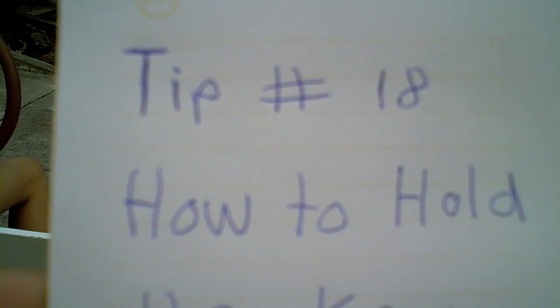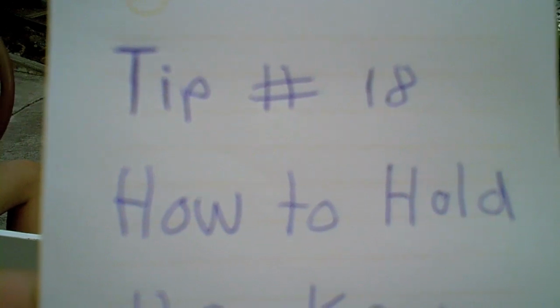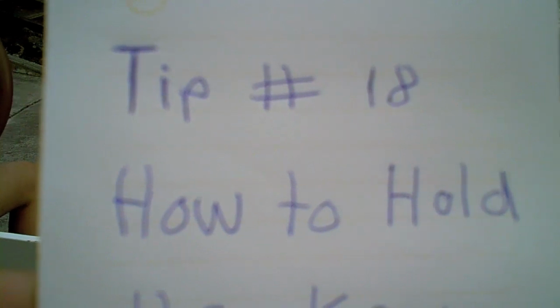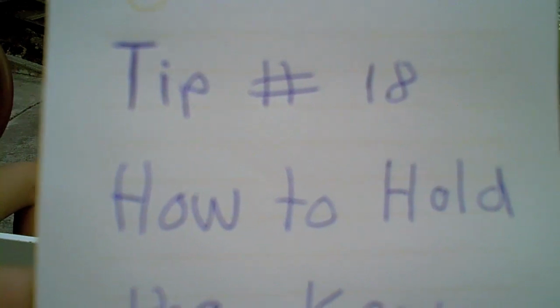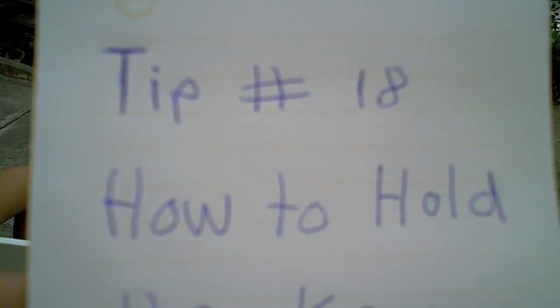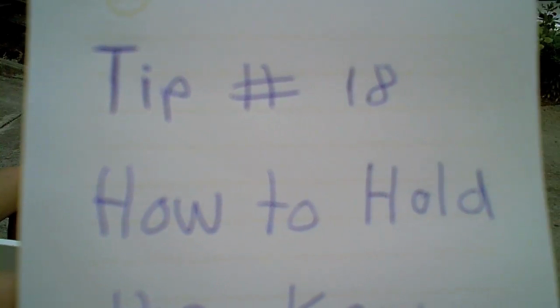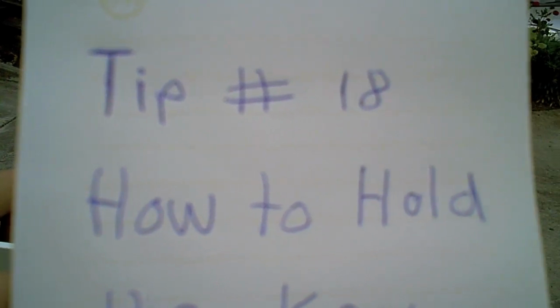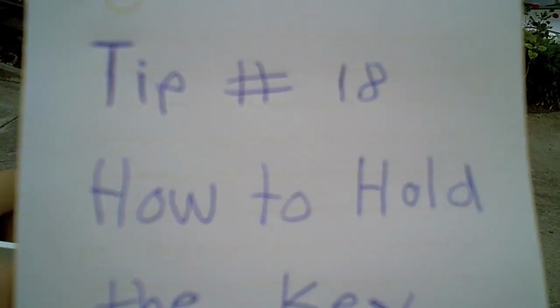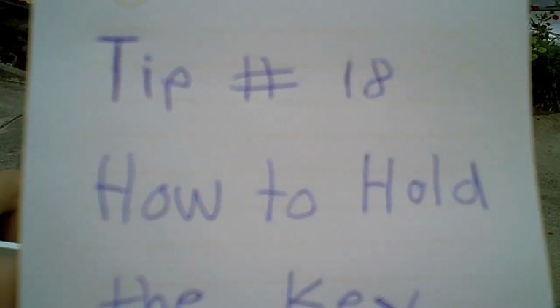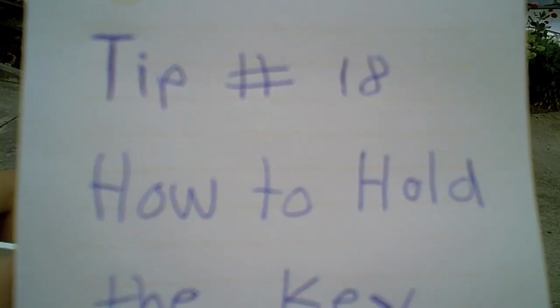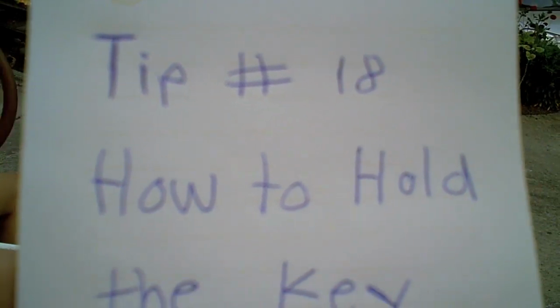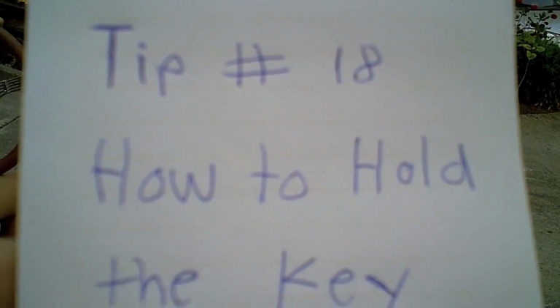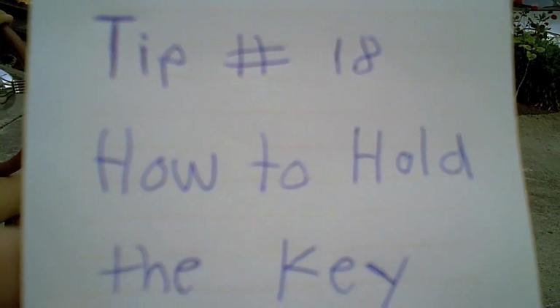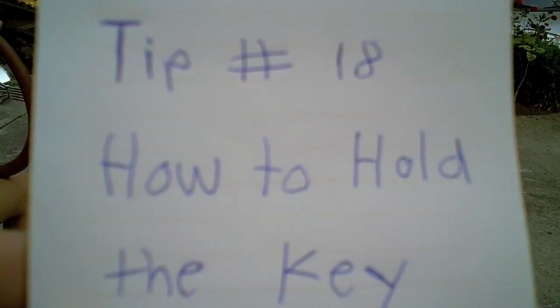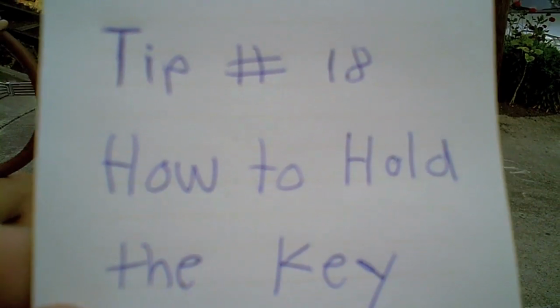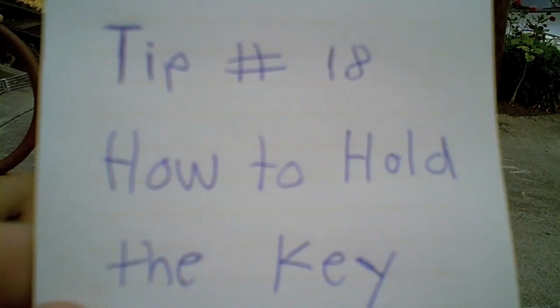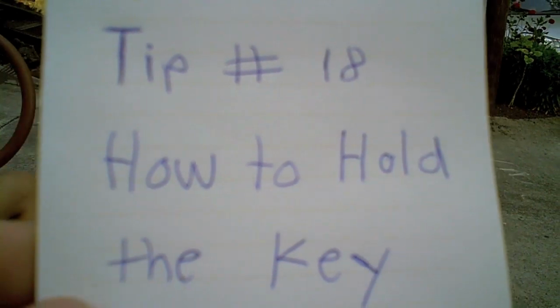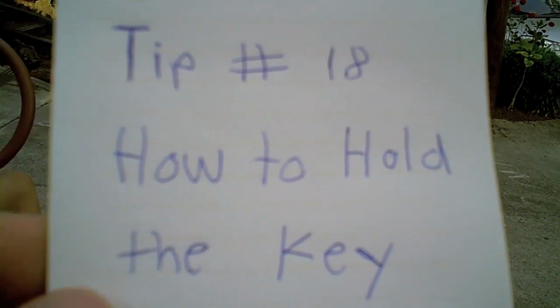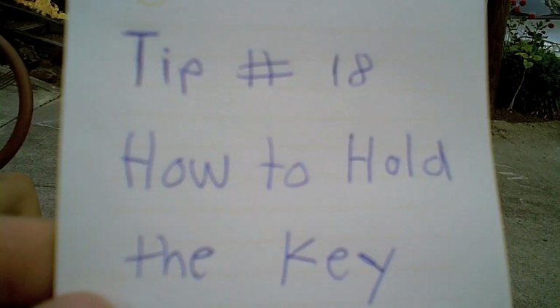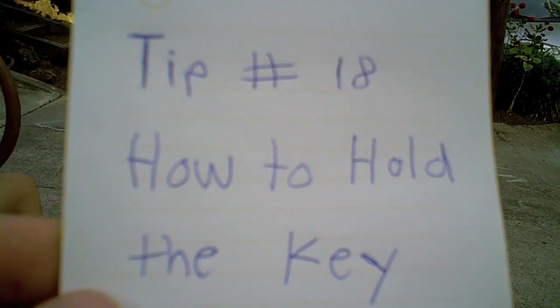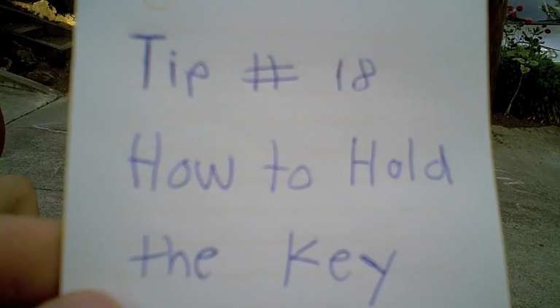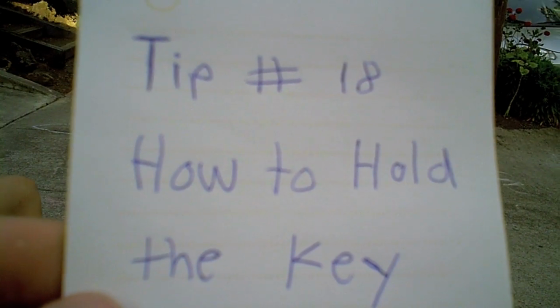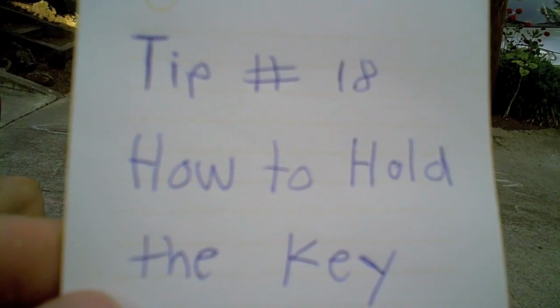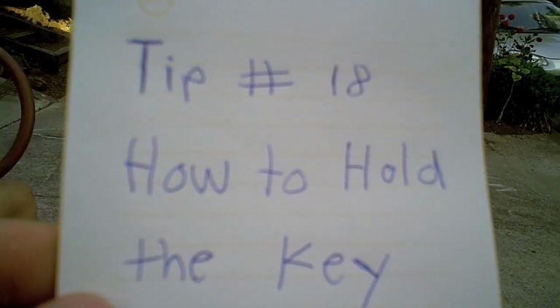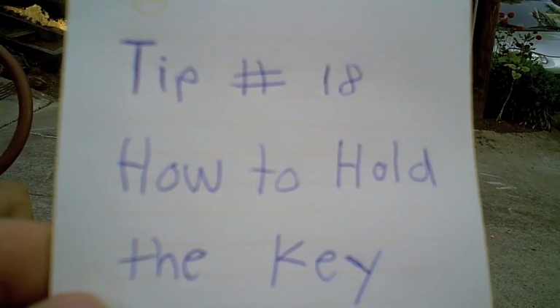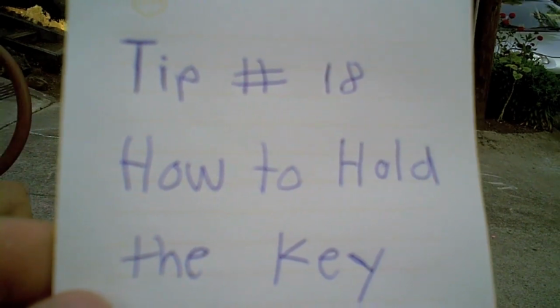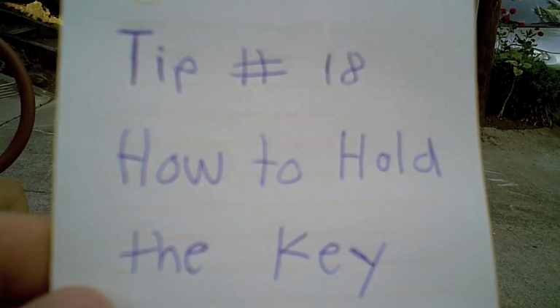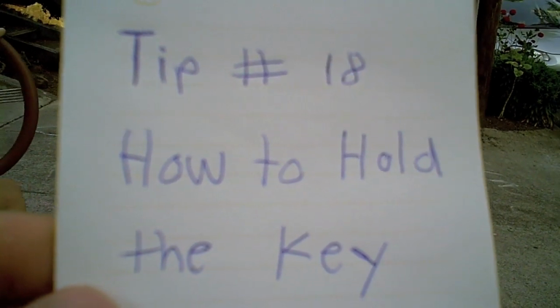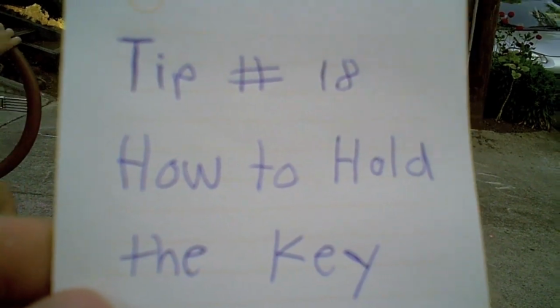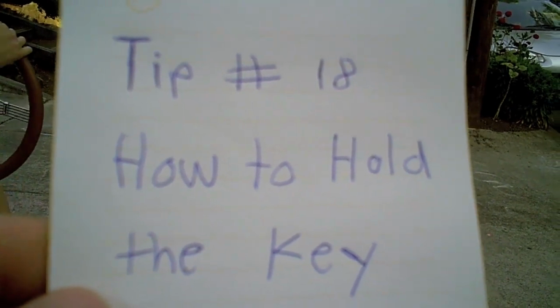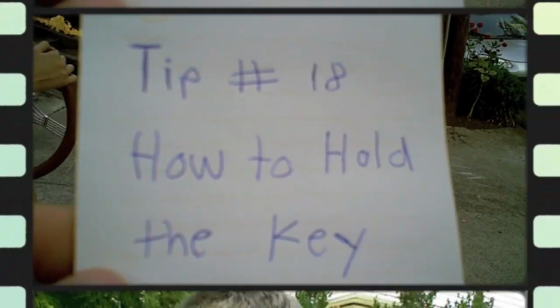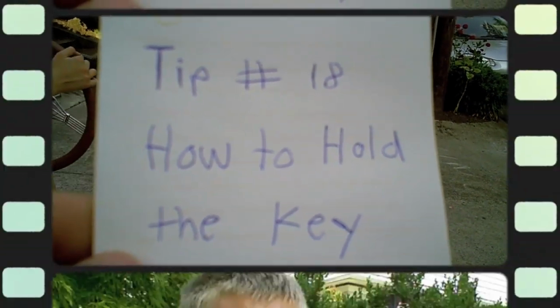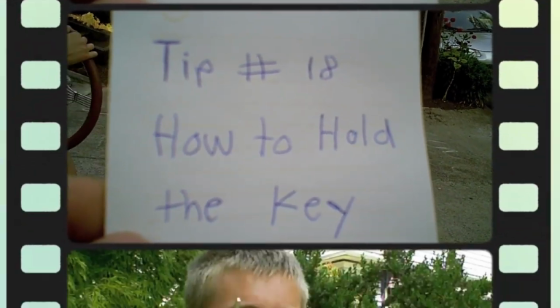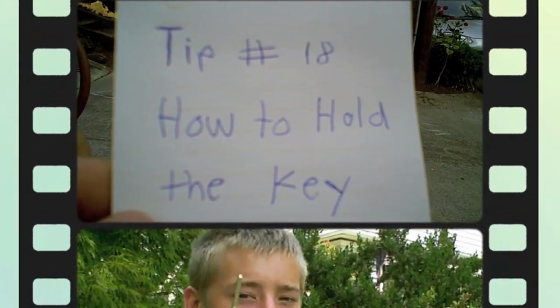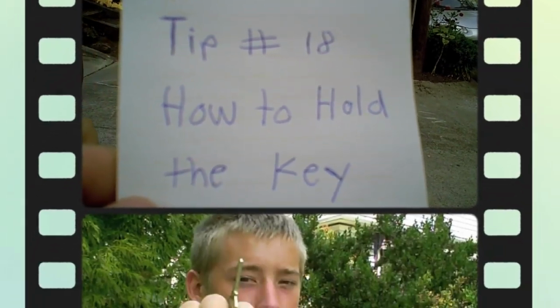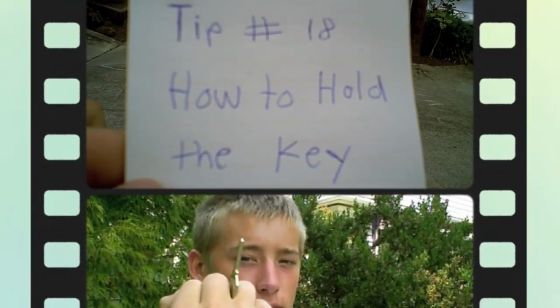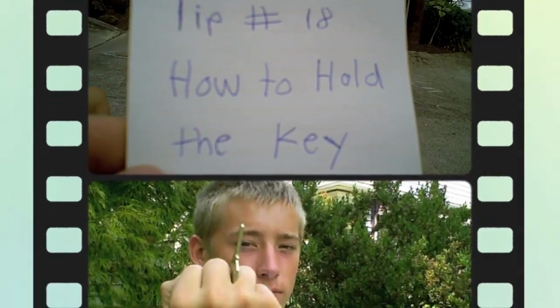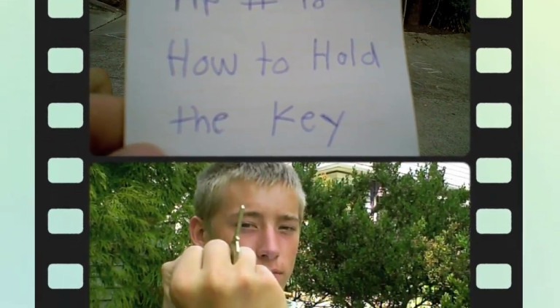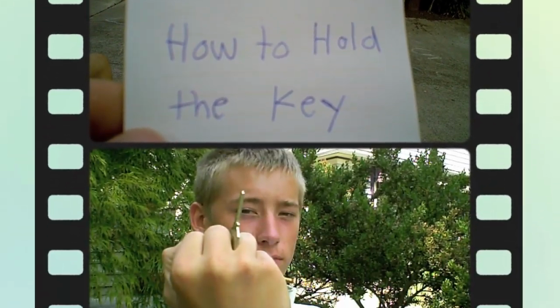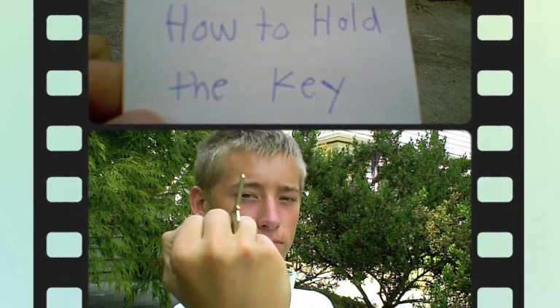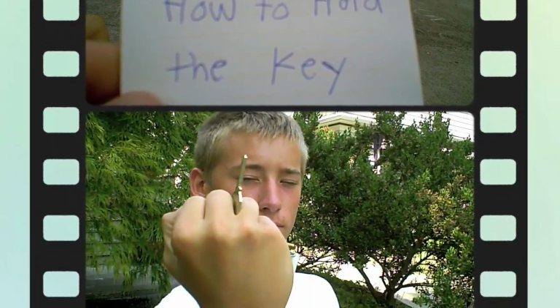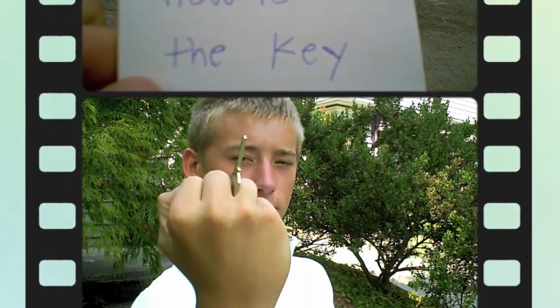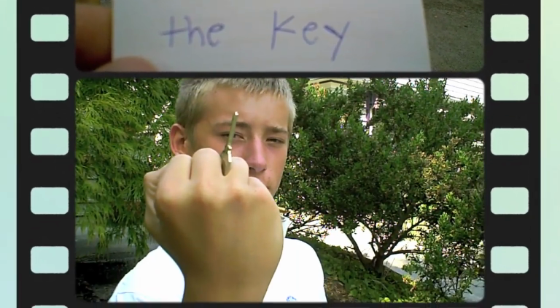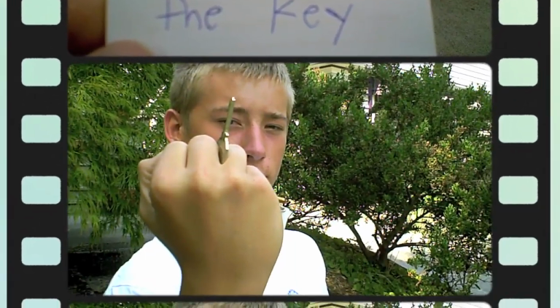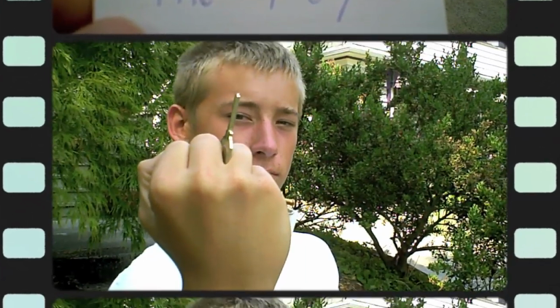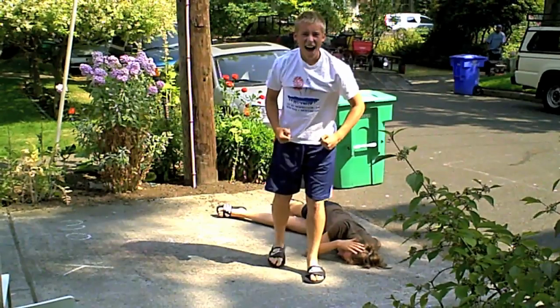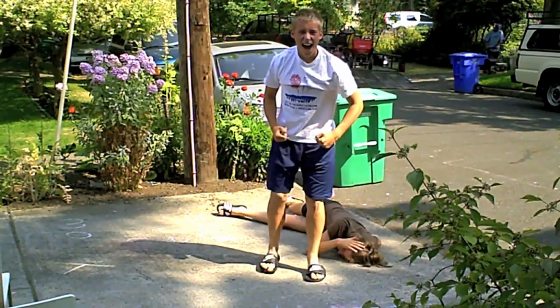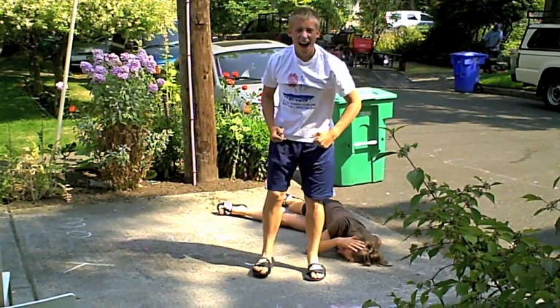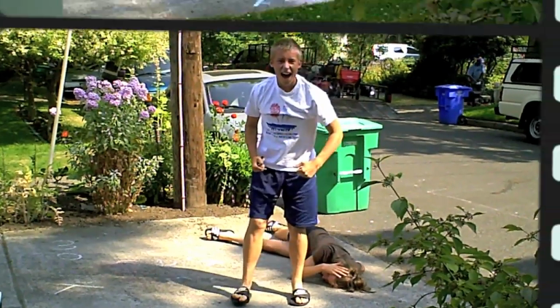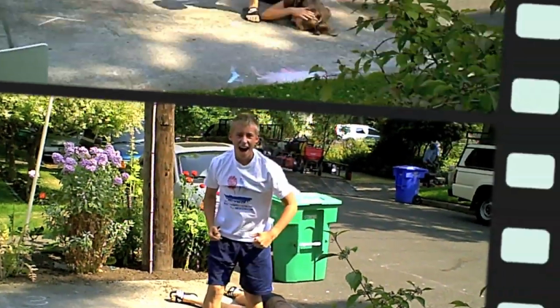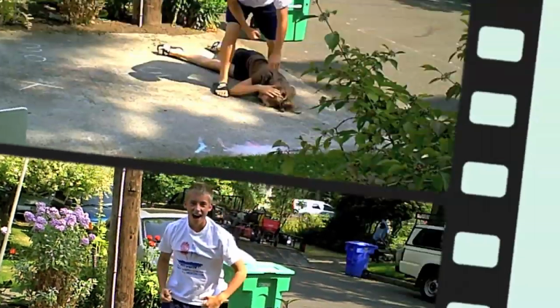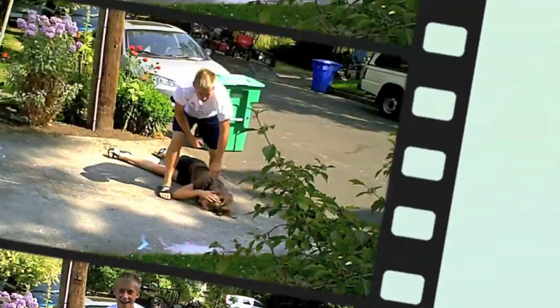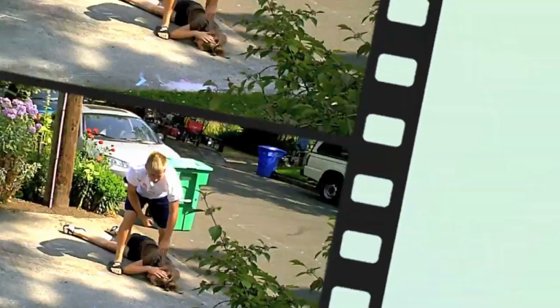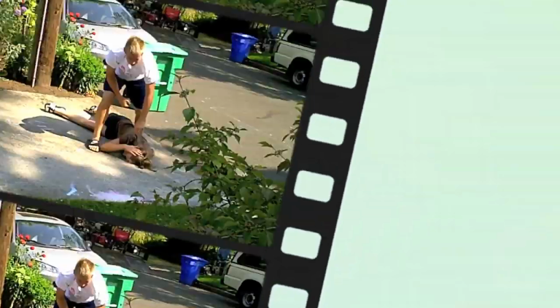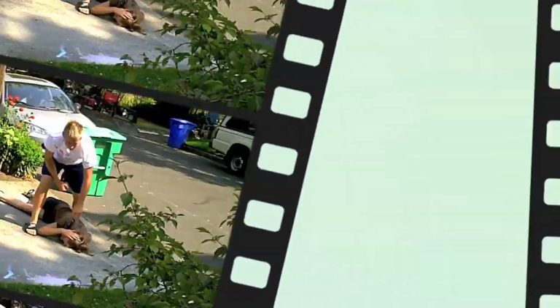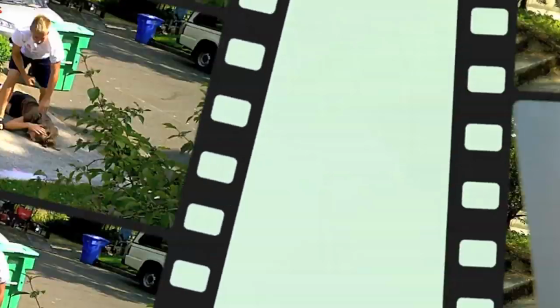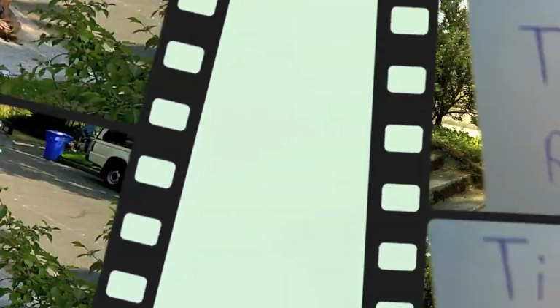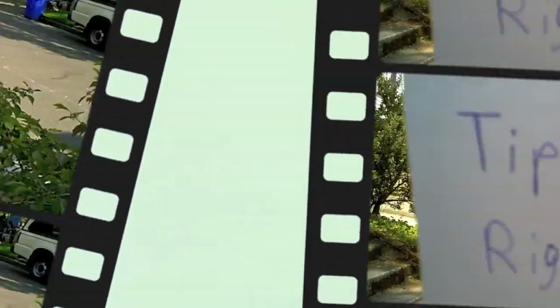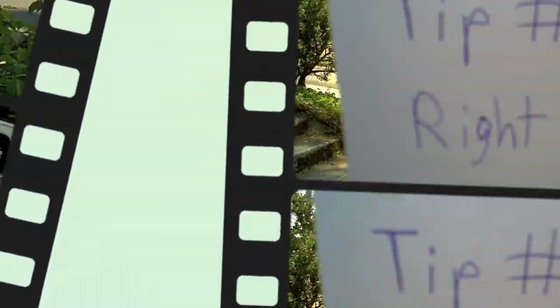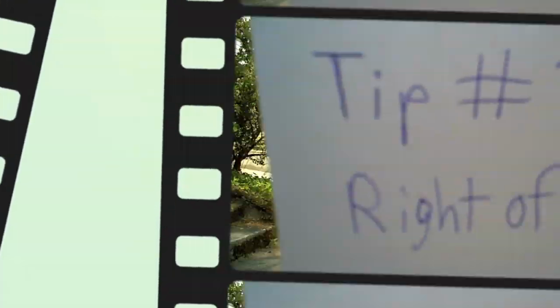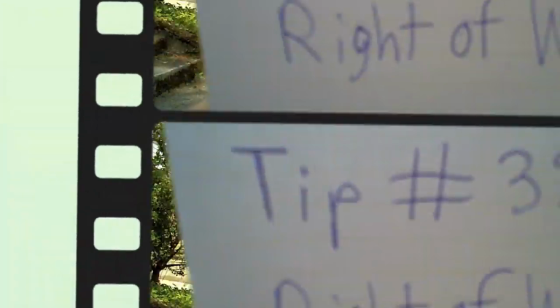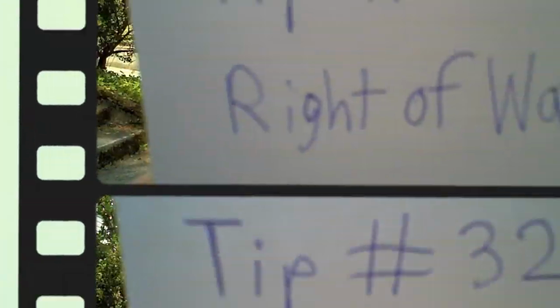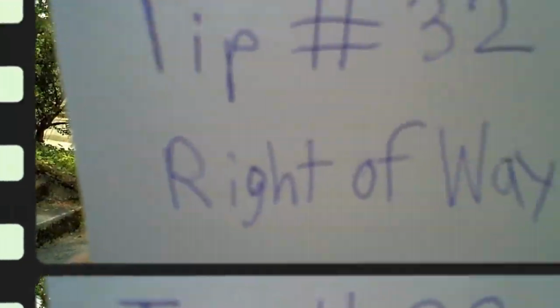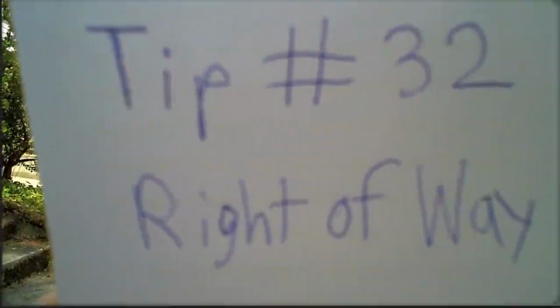Hi and welcome to Cameron's Driving School. Today we're going to be showing you a couple of tips for safety out there on the road. Ready? Here we go.